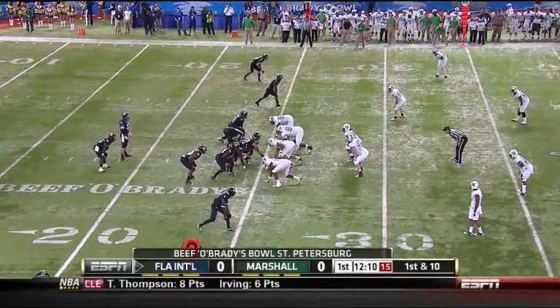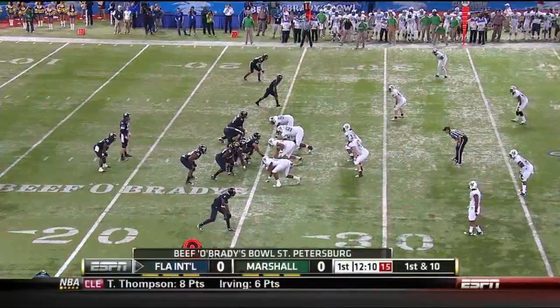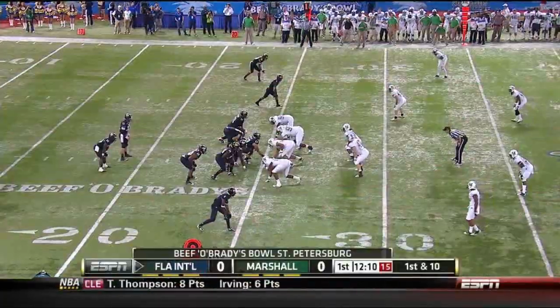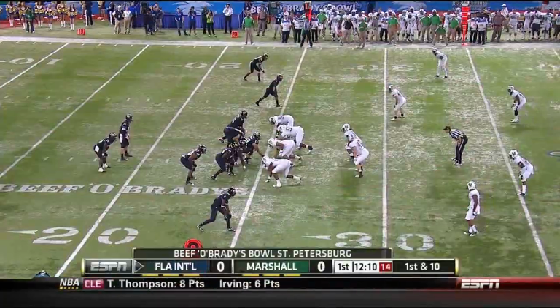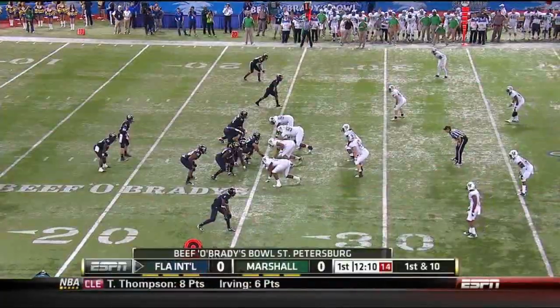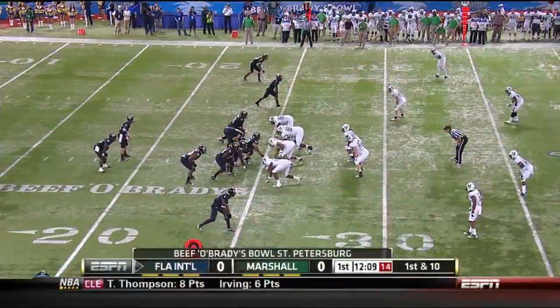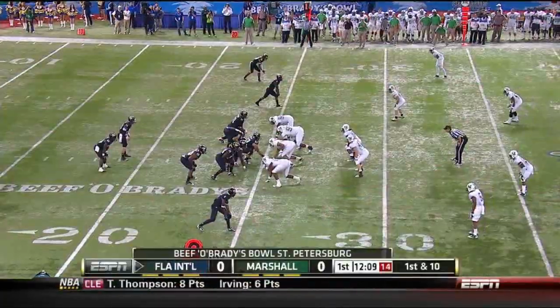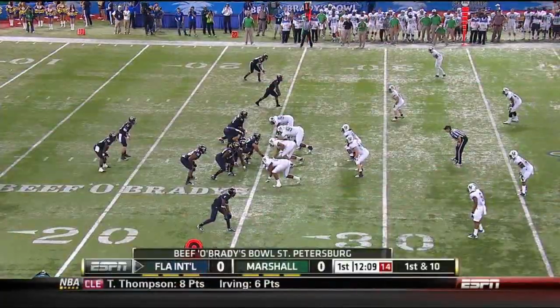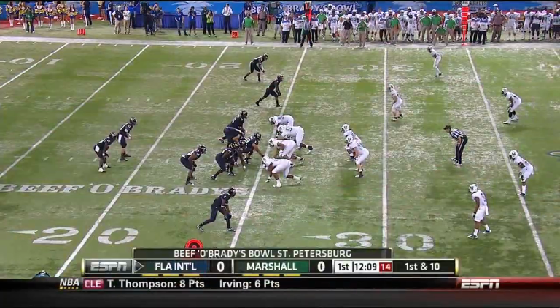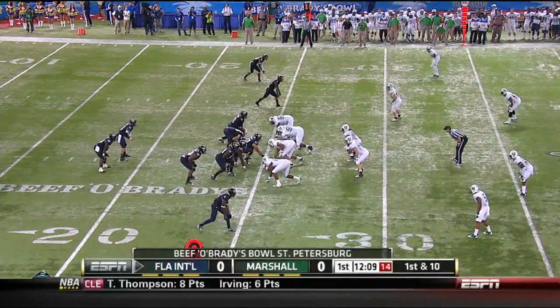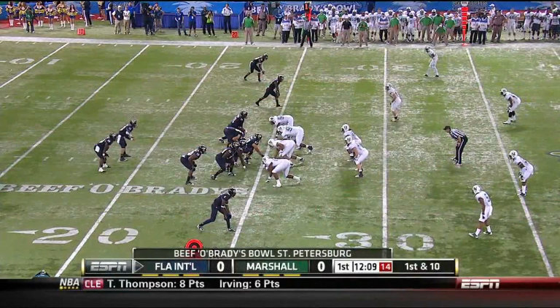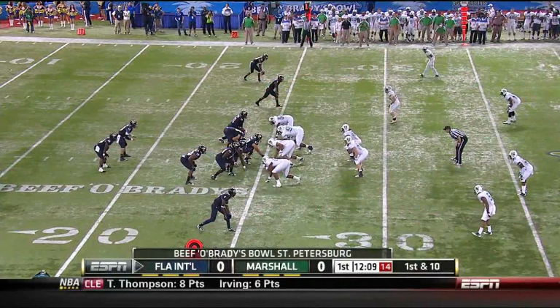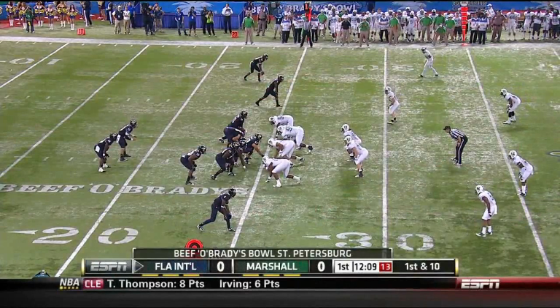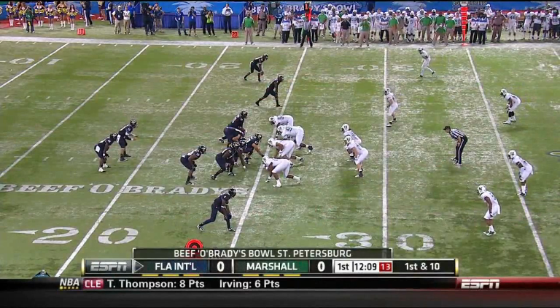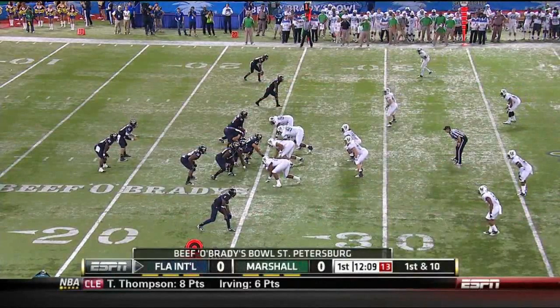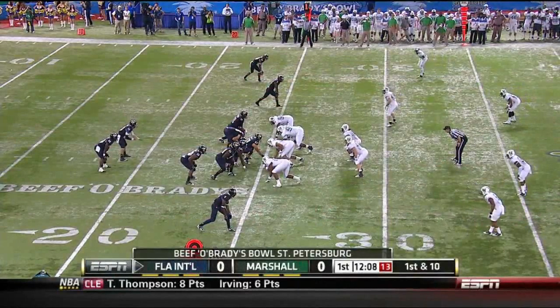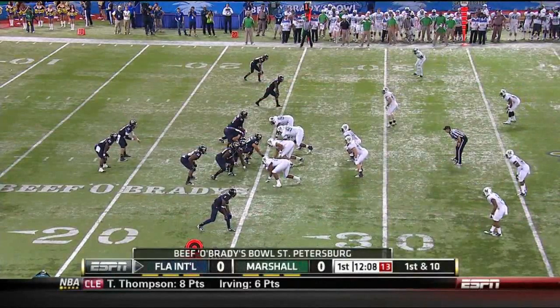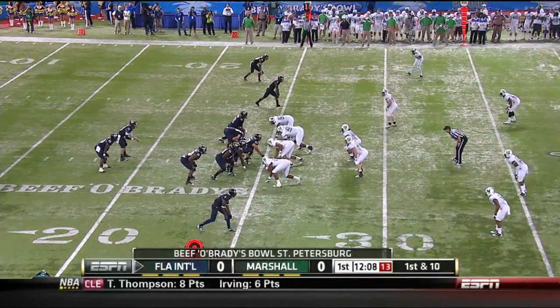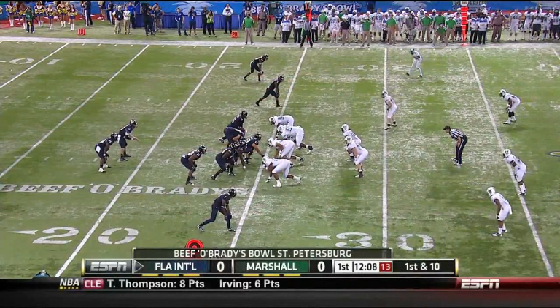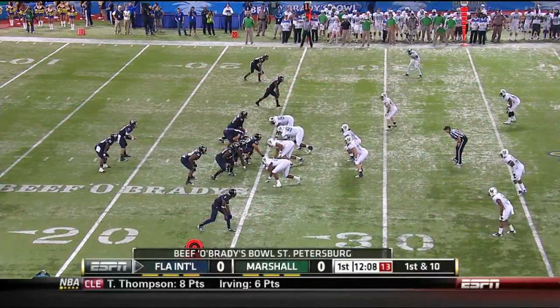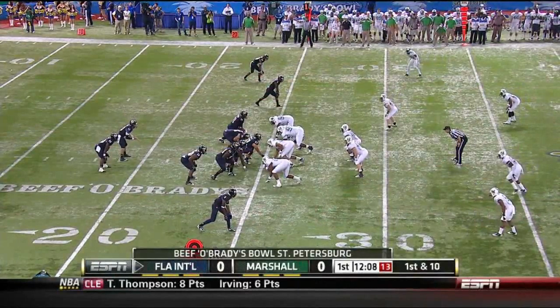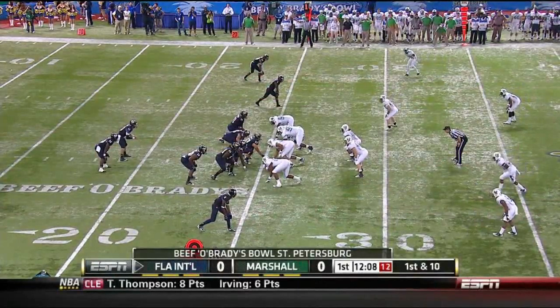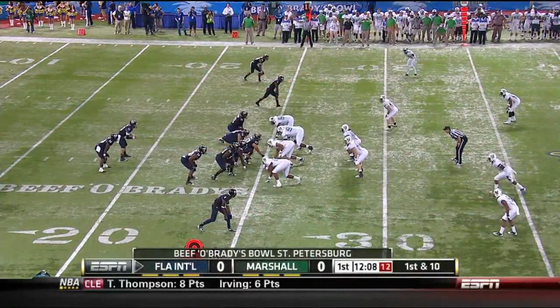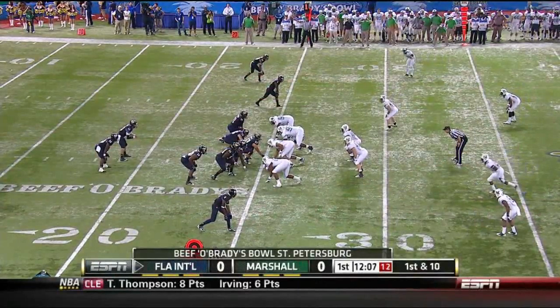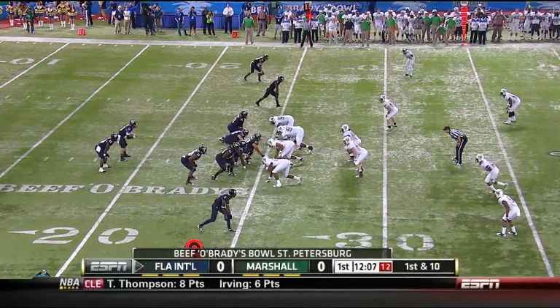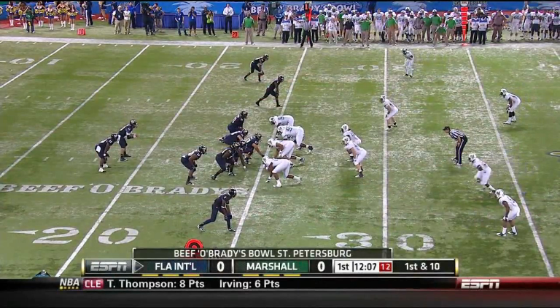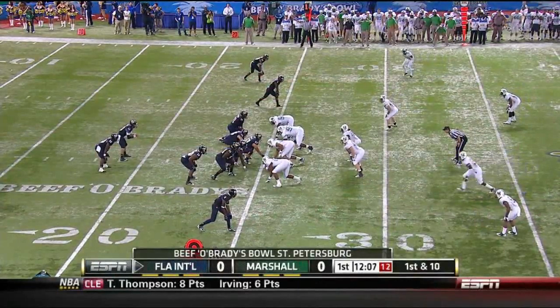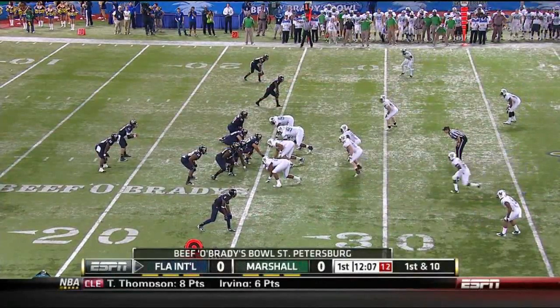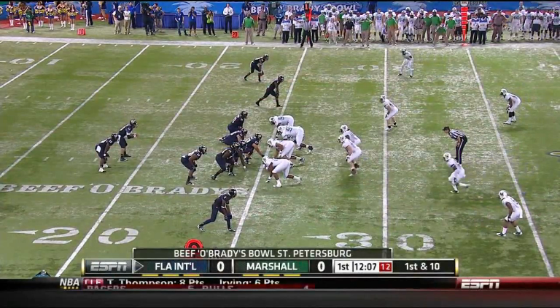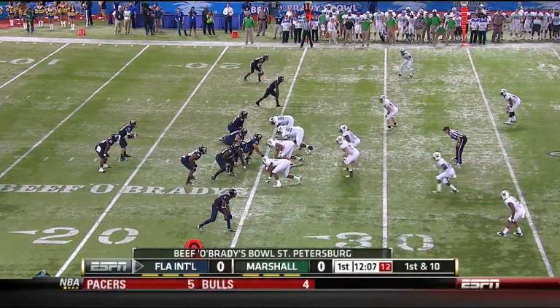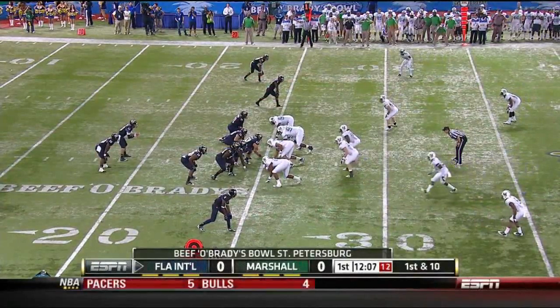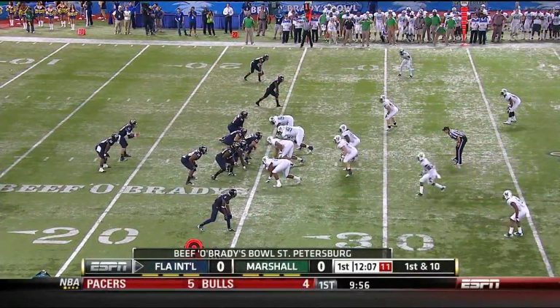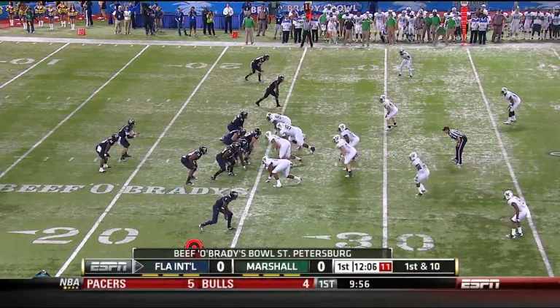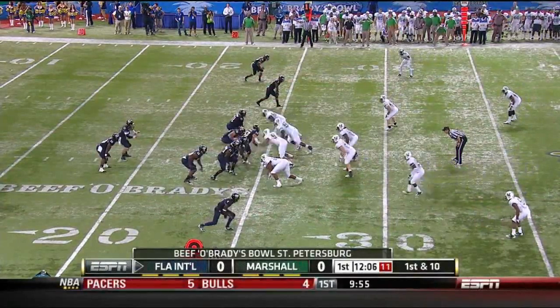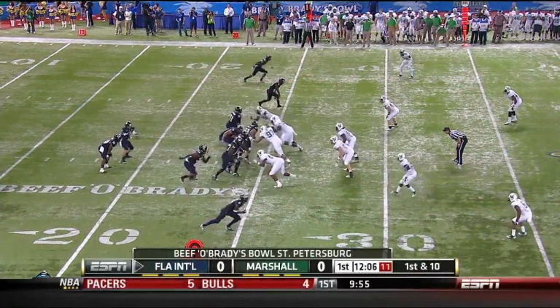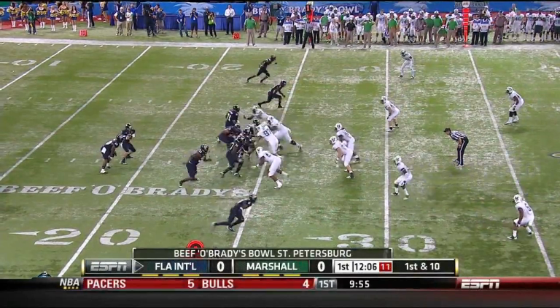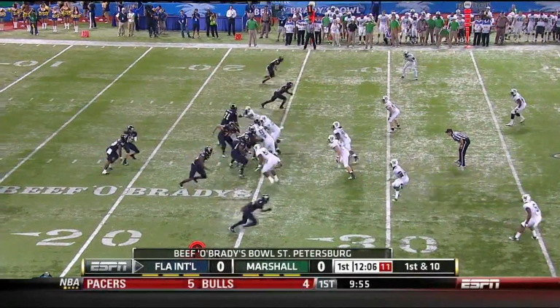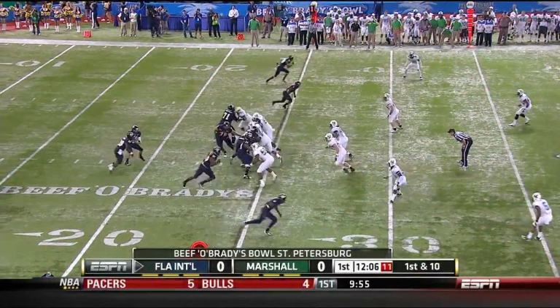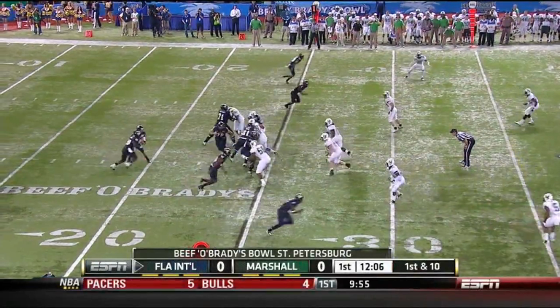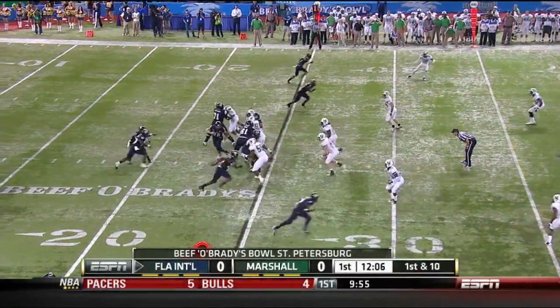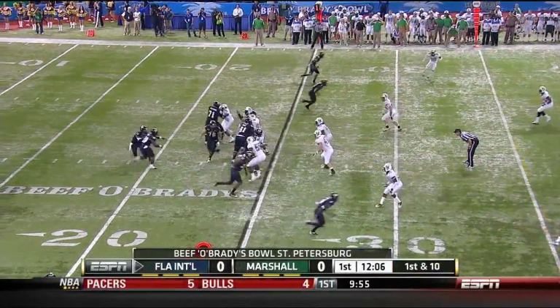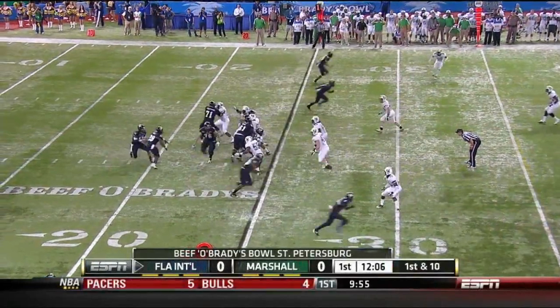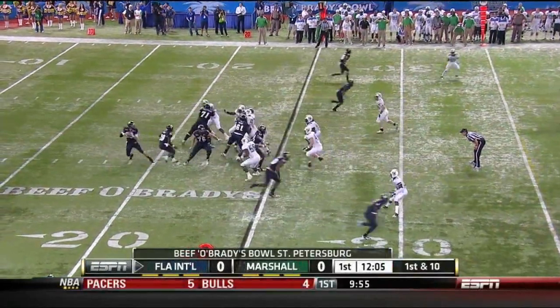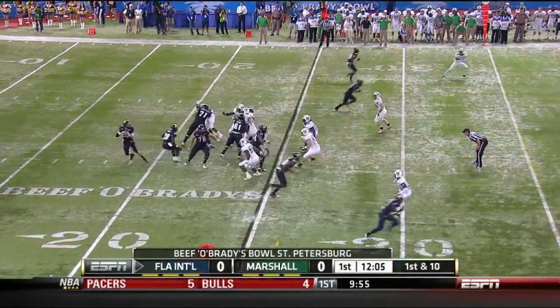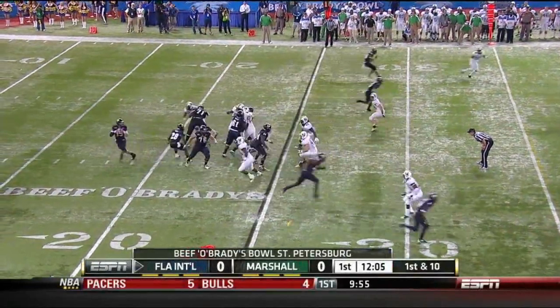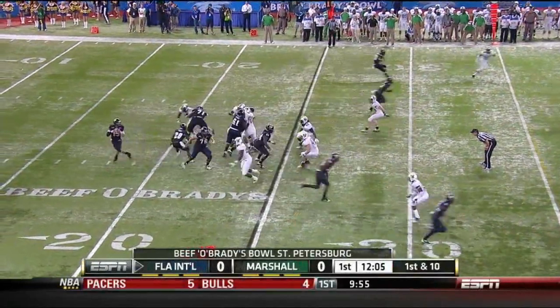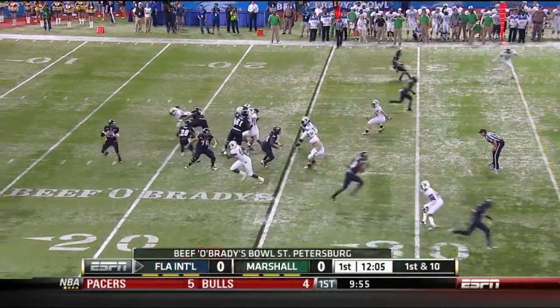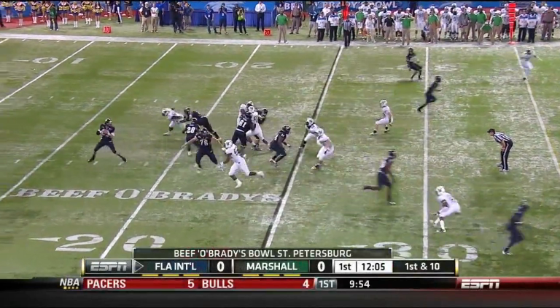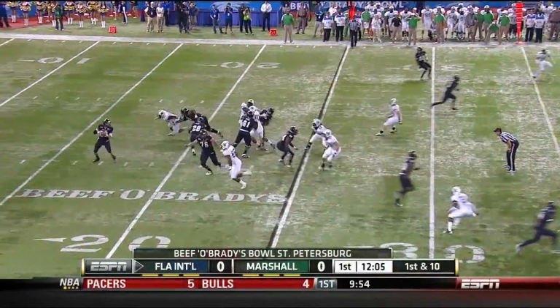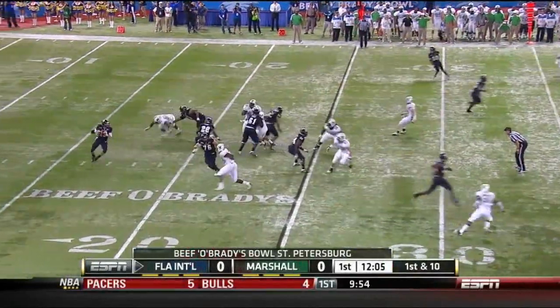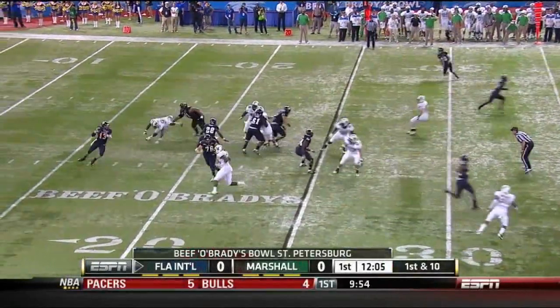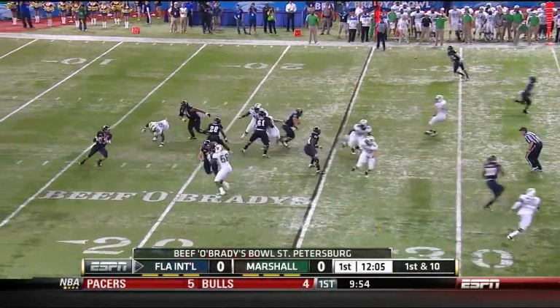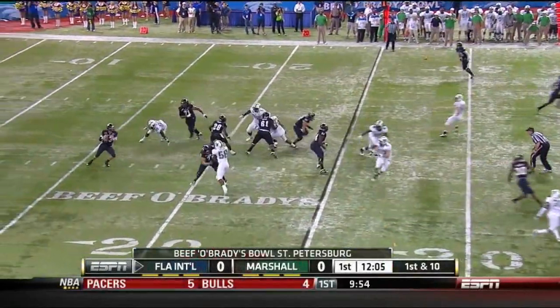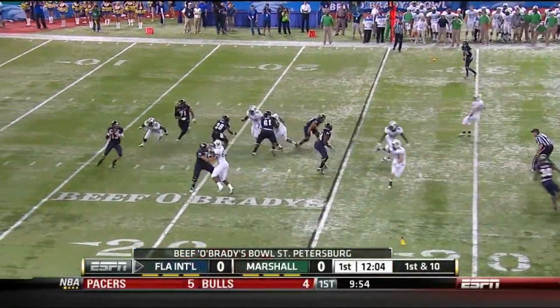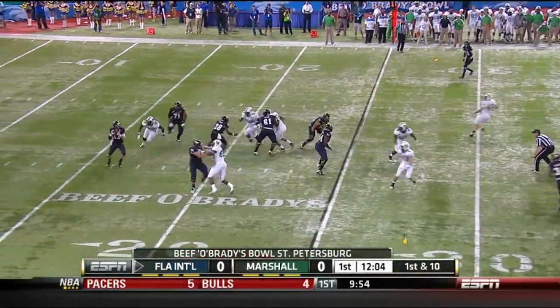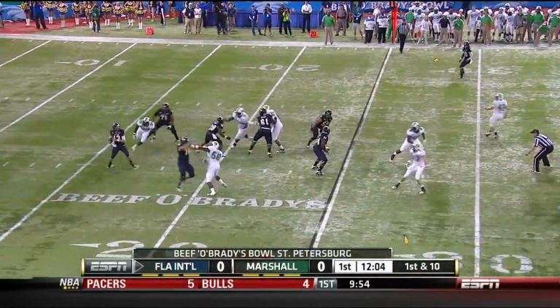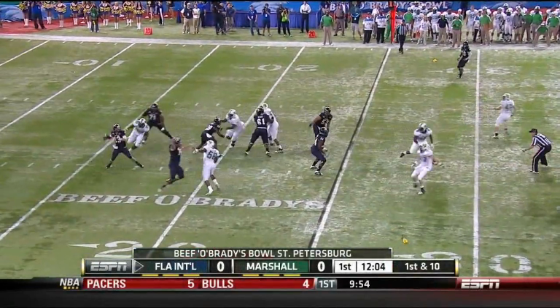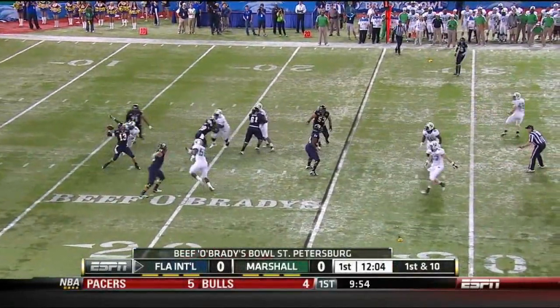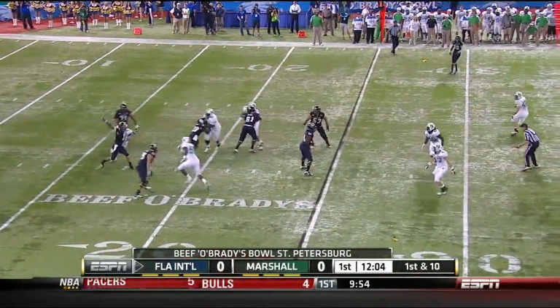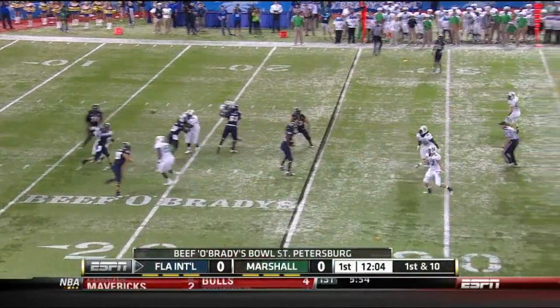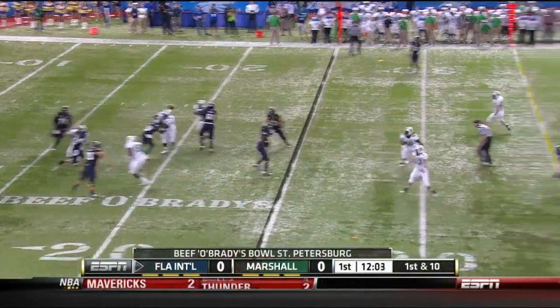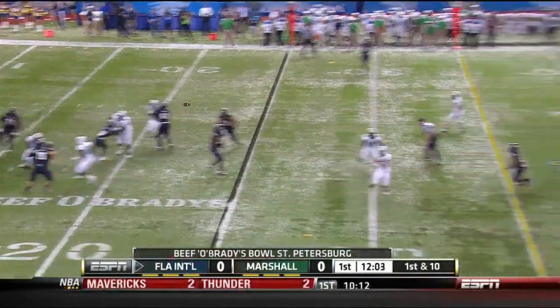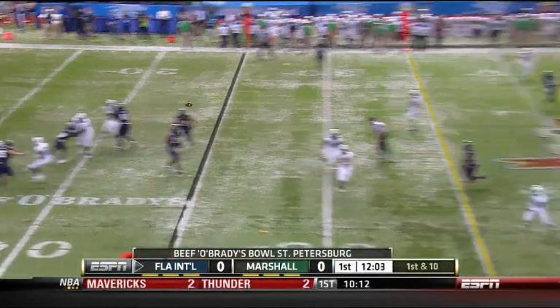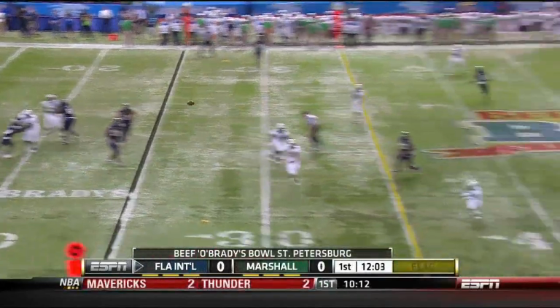Smith, the right guard, got it back. Flag is down.